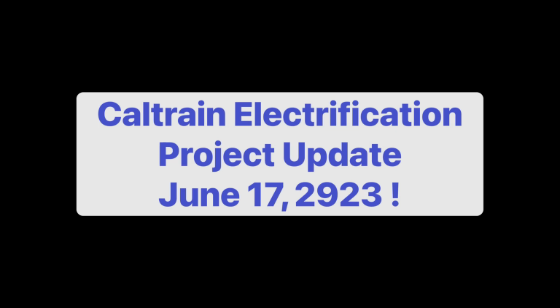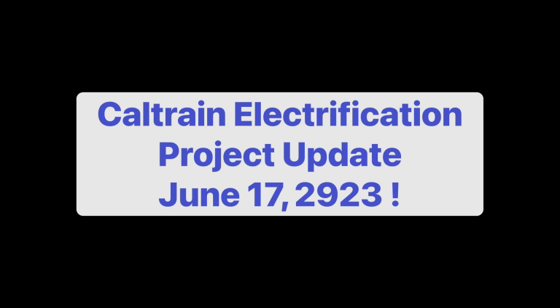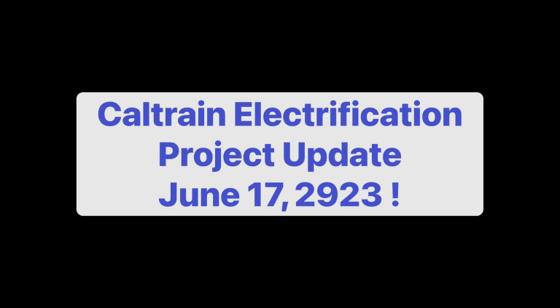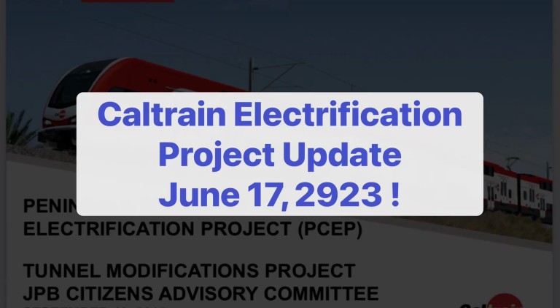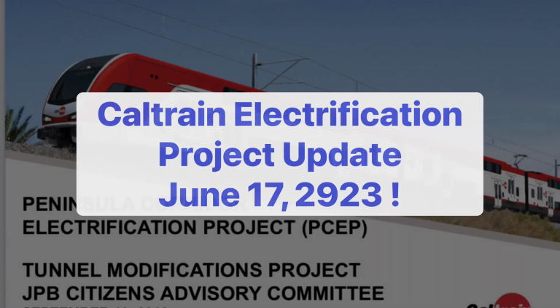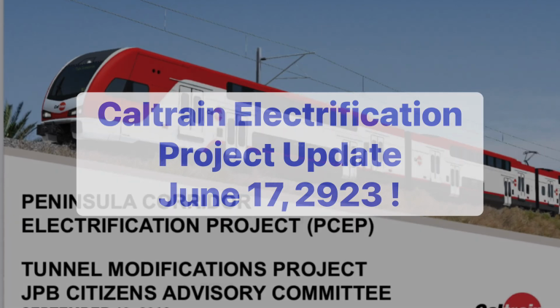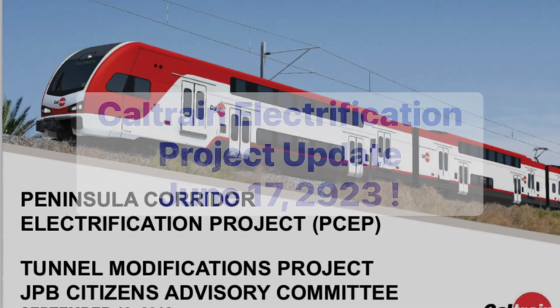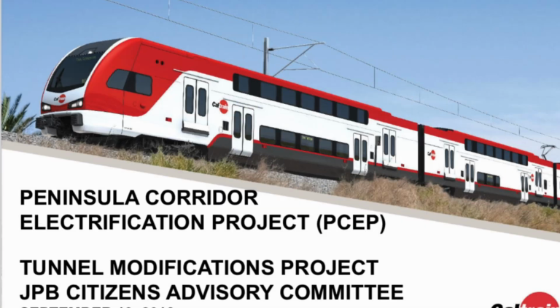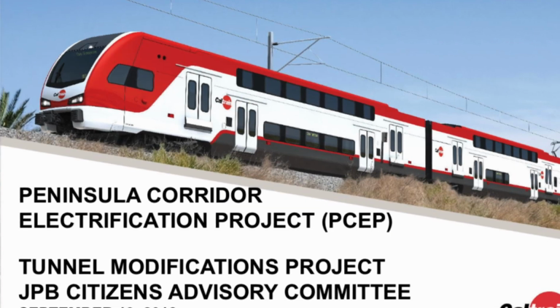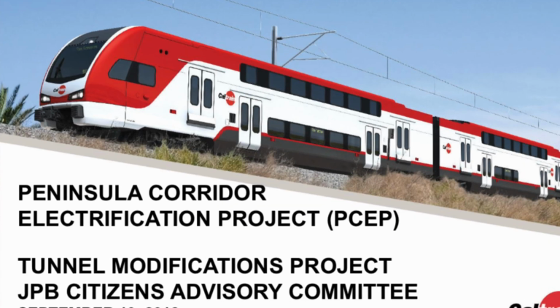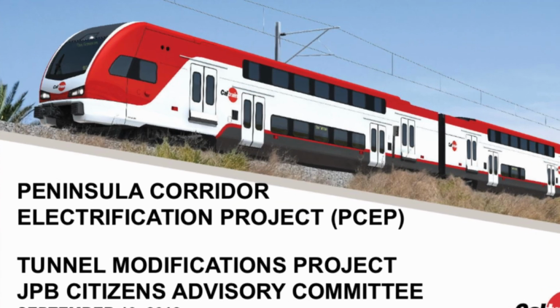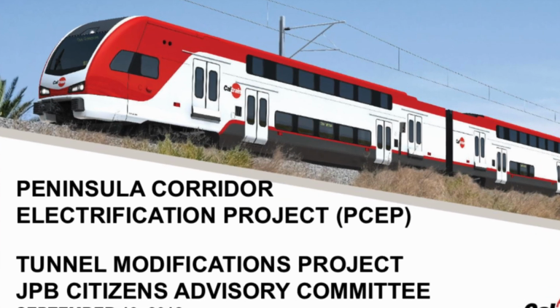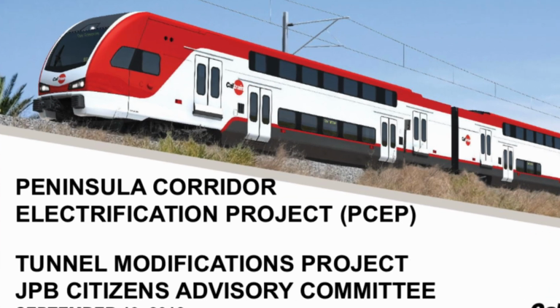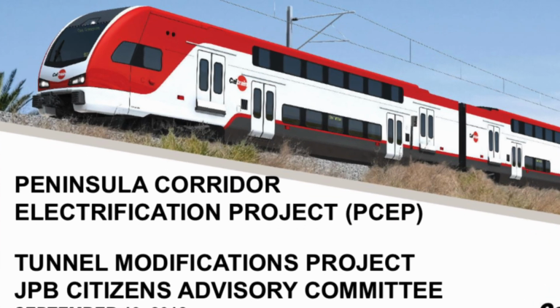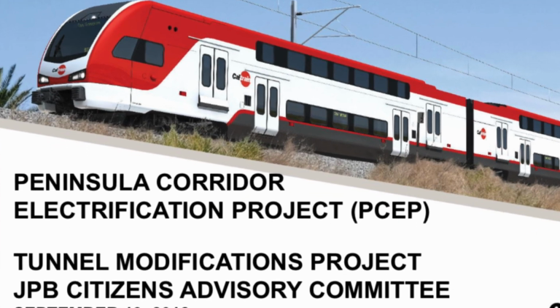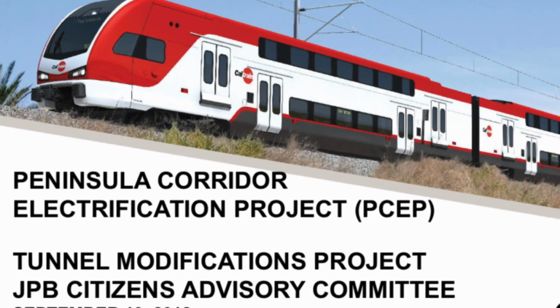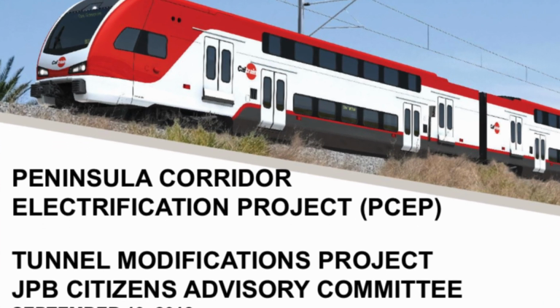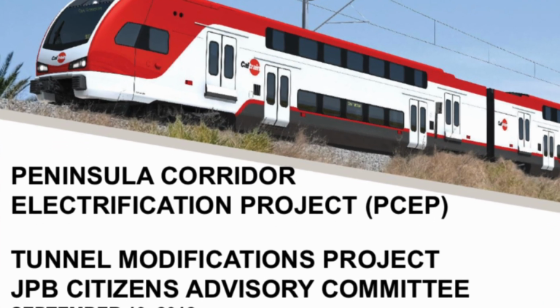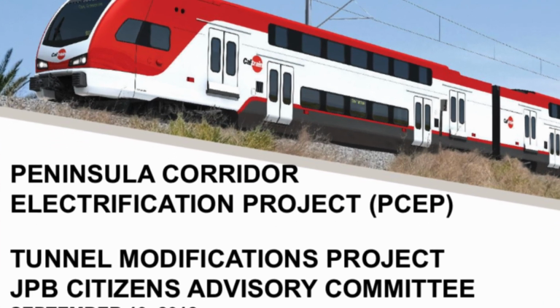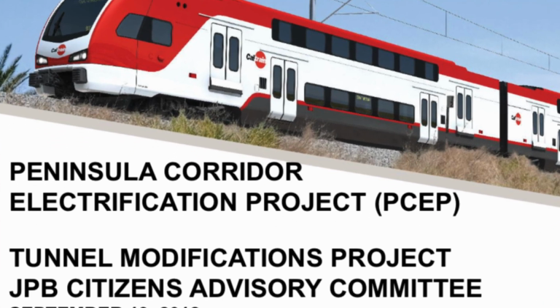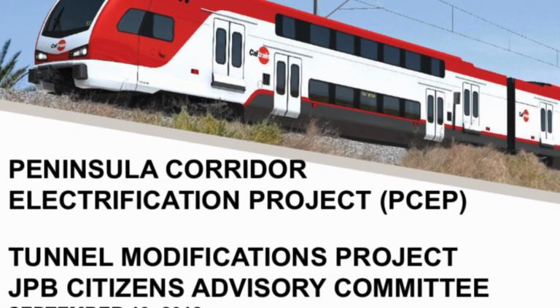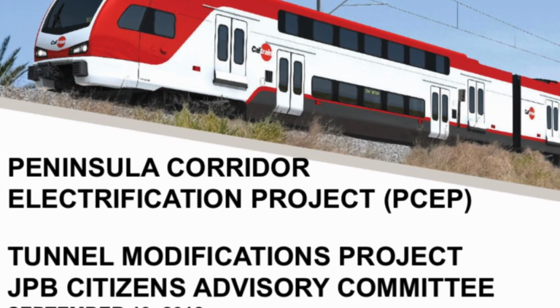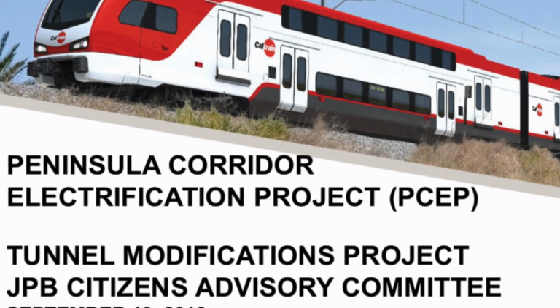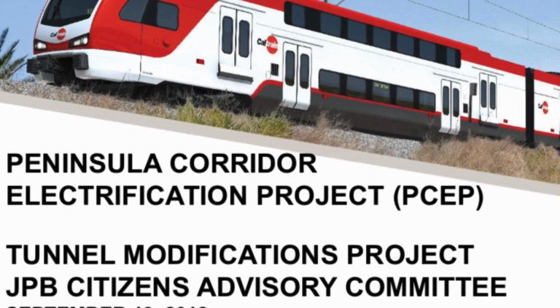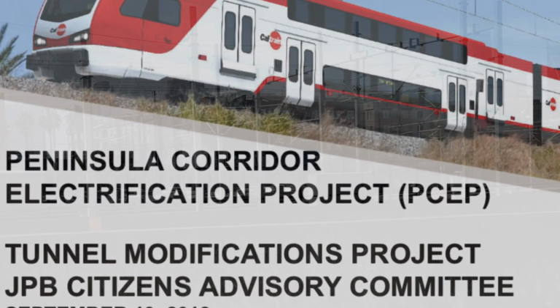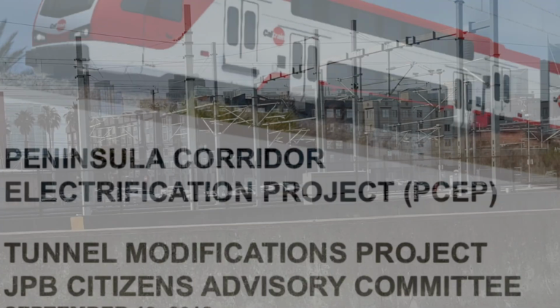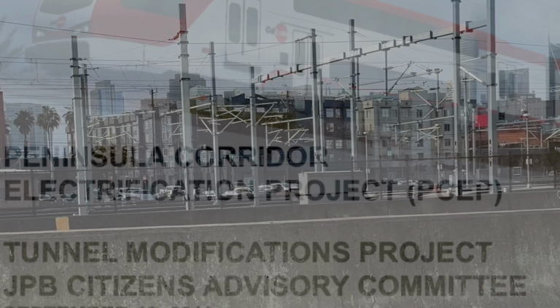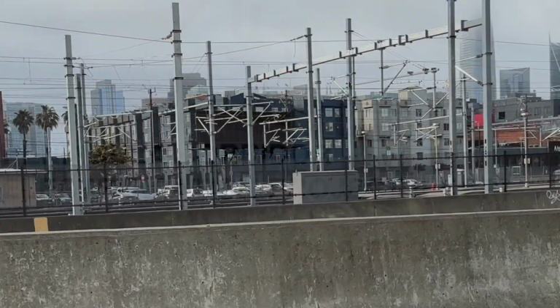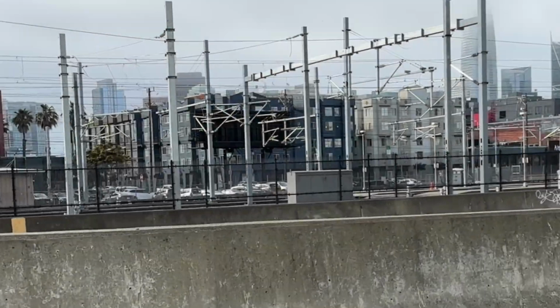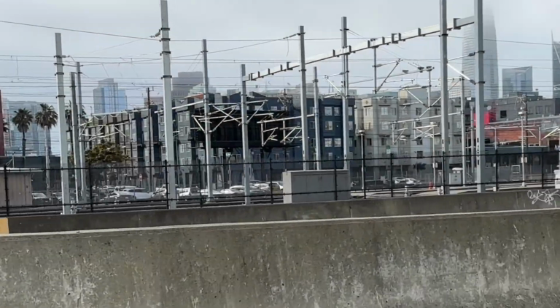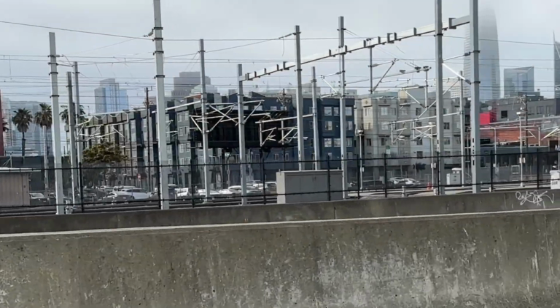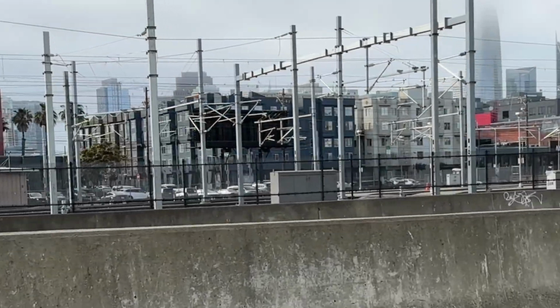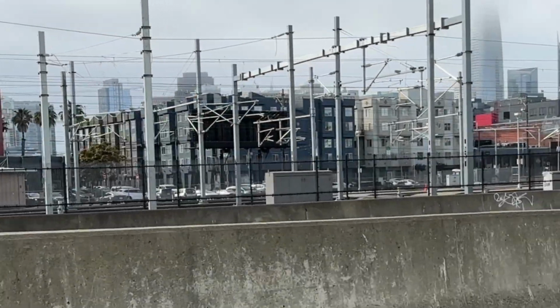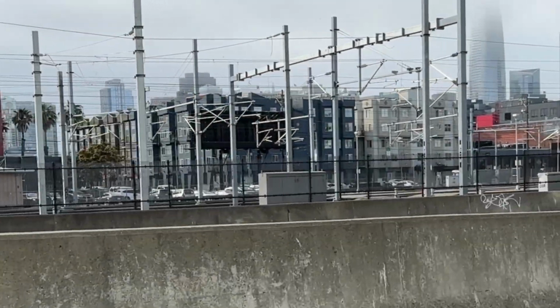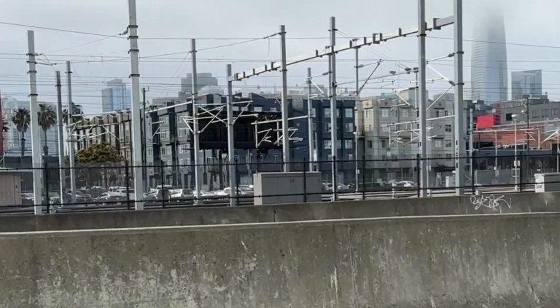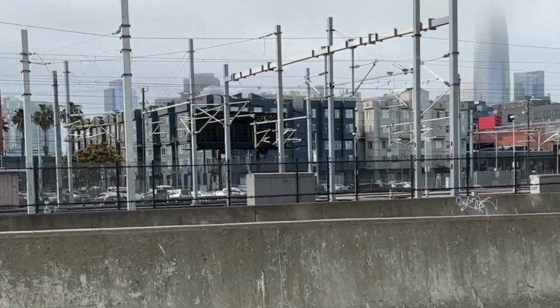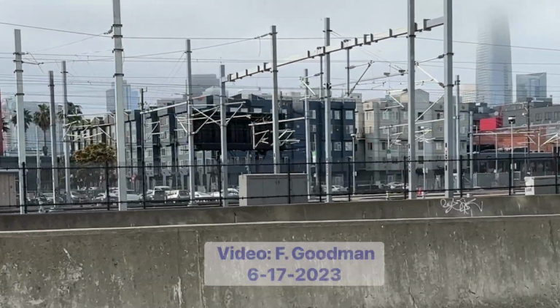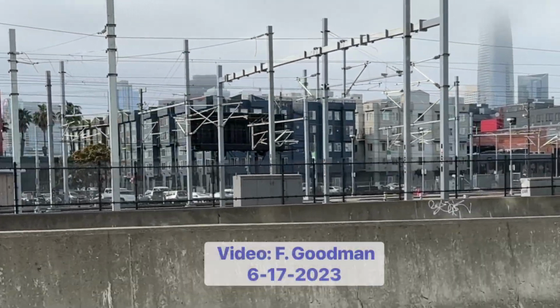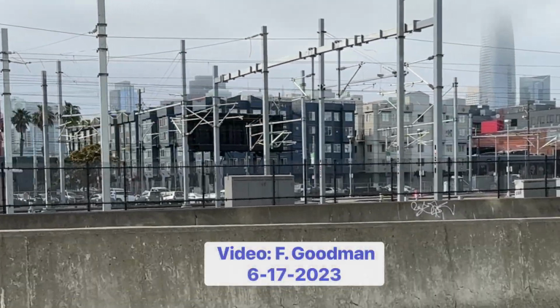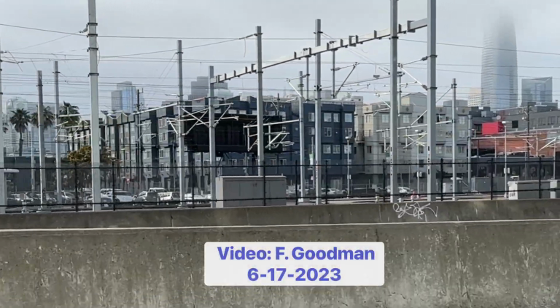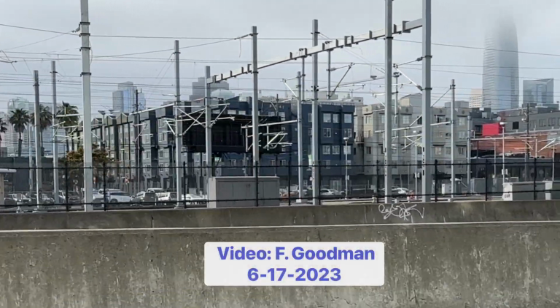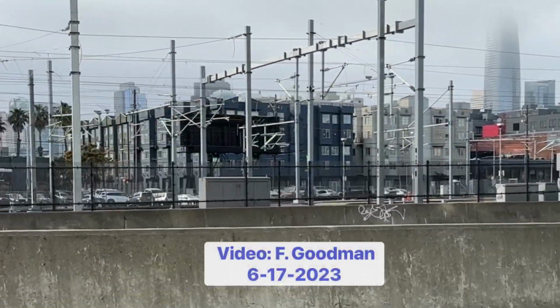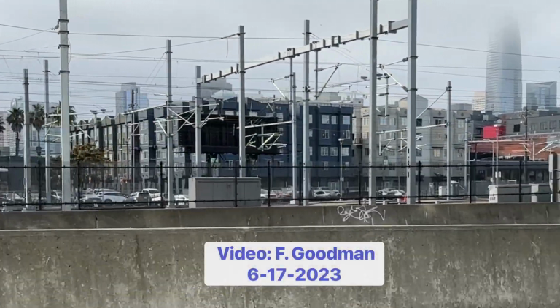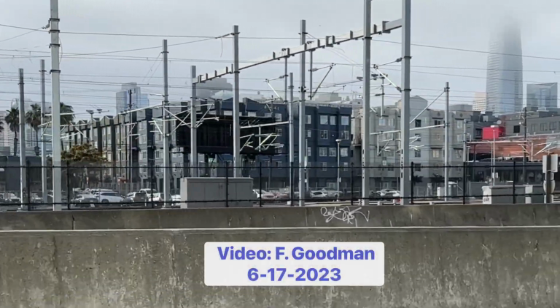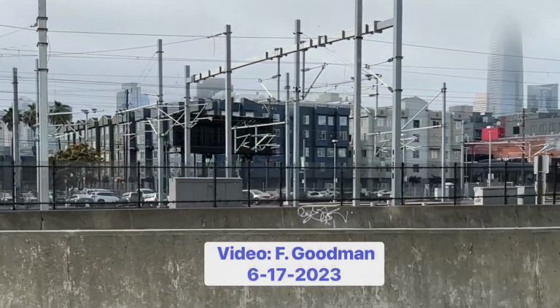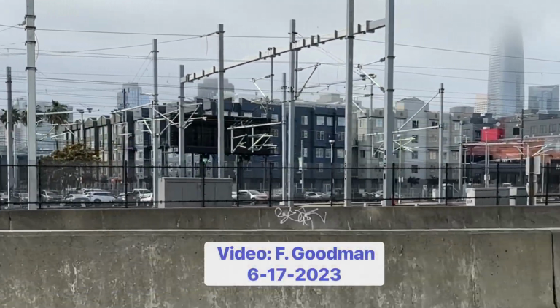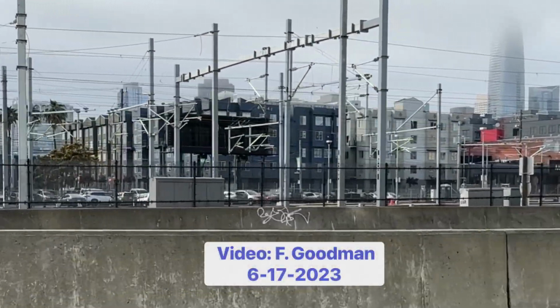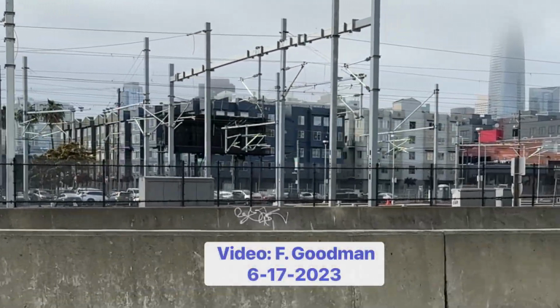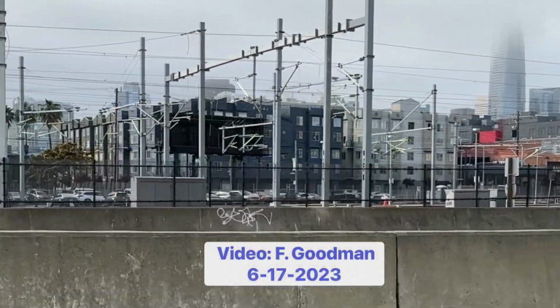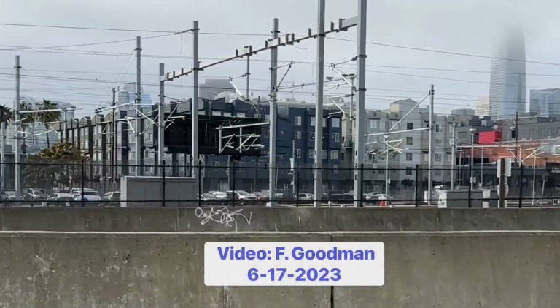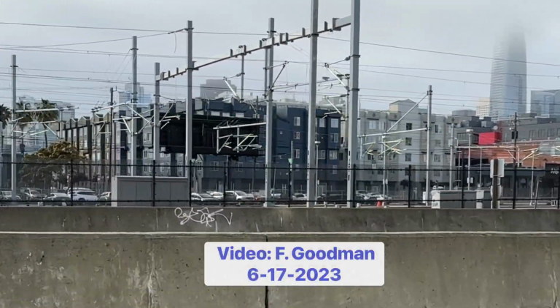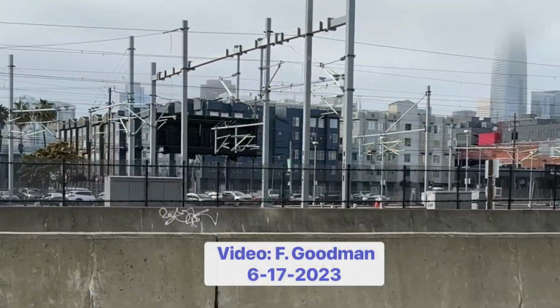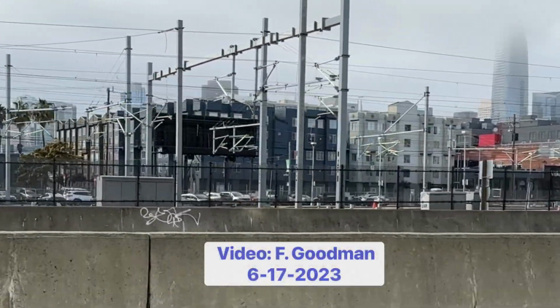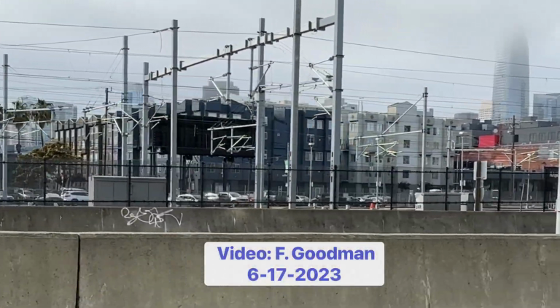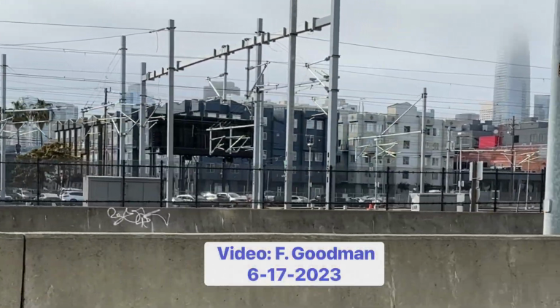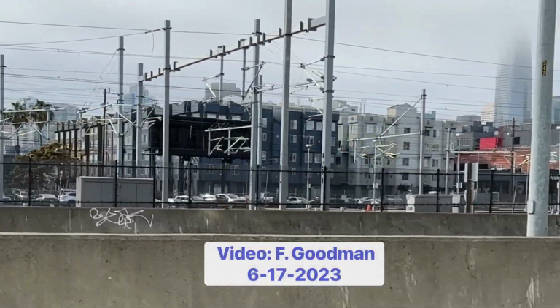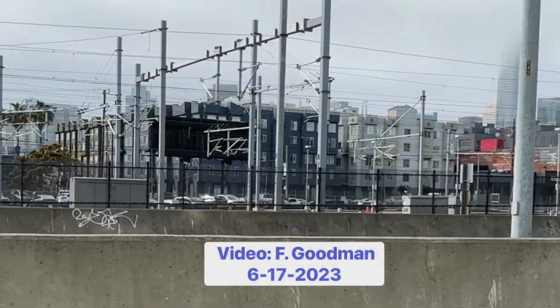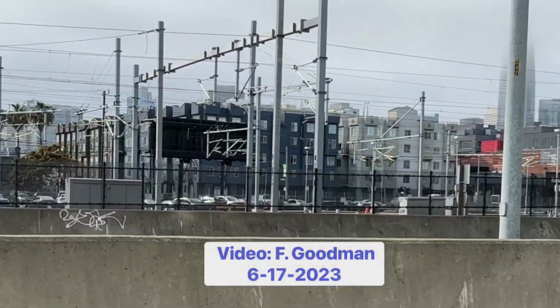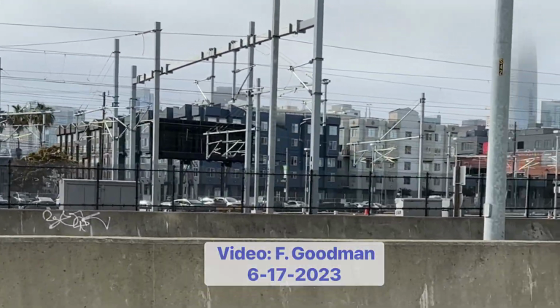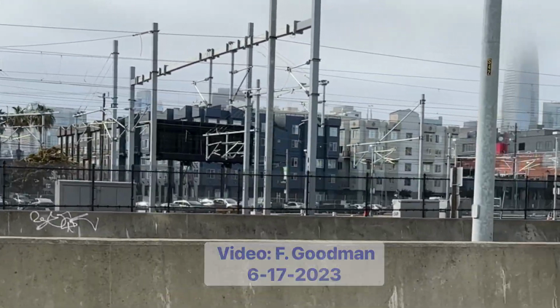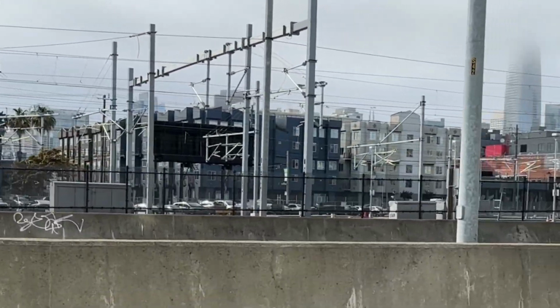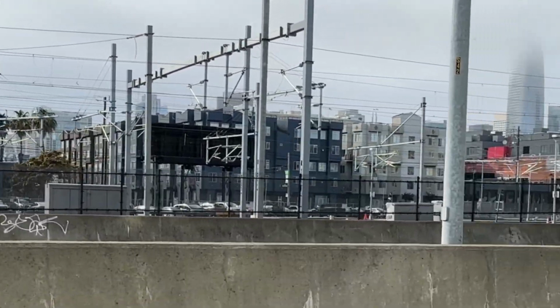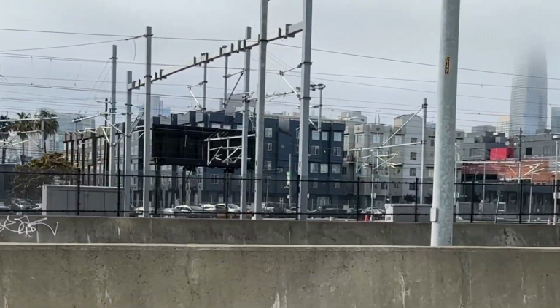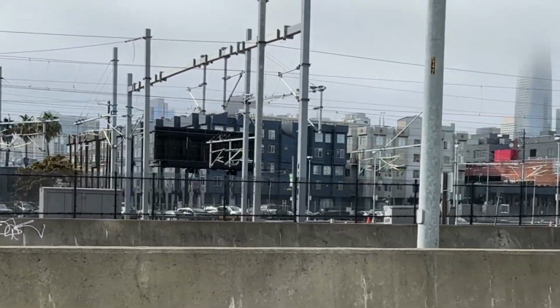Here's a little update to the Caltrain Electrification Project as of June 17th.